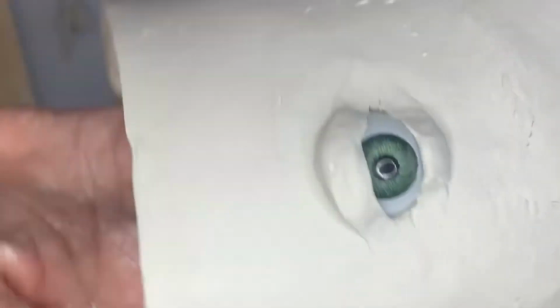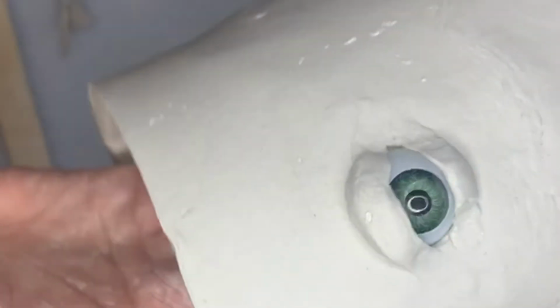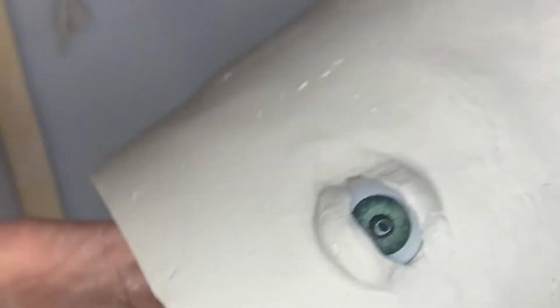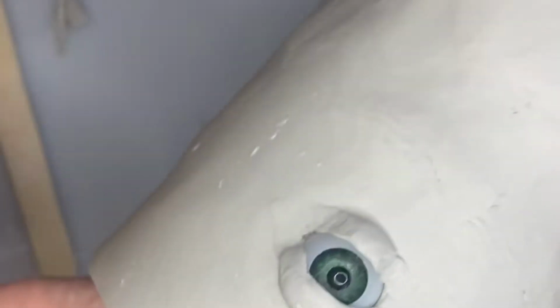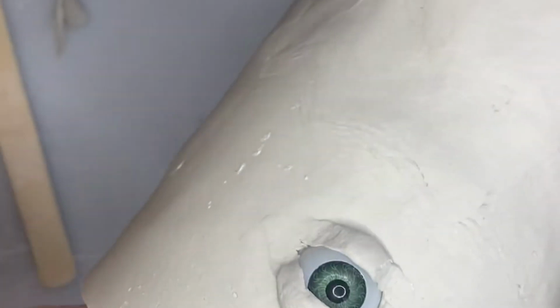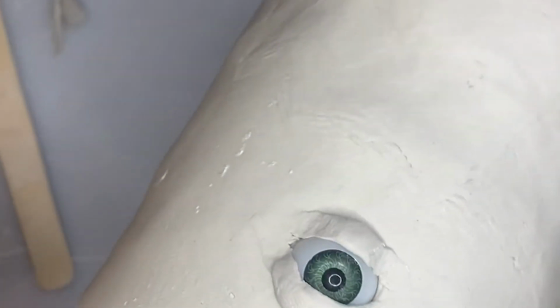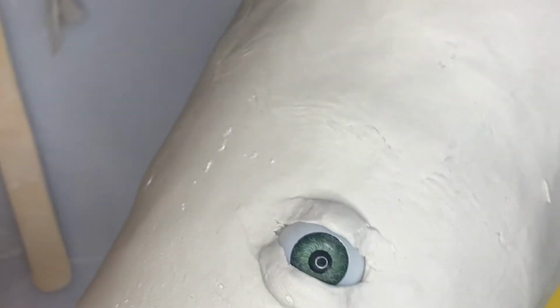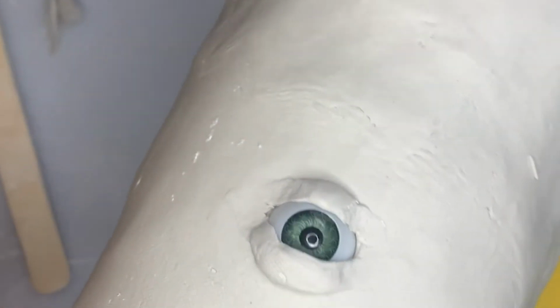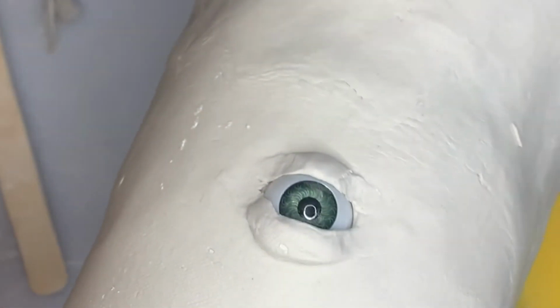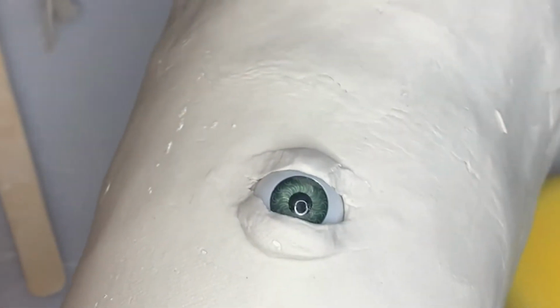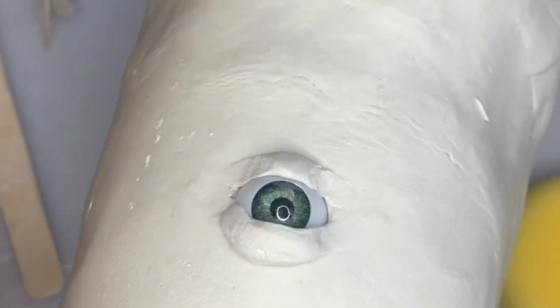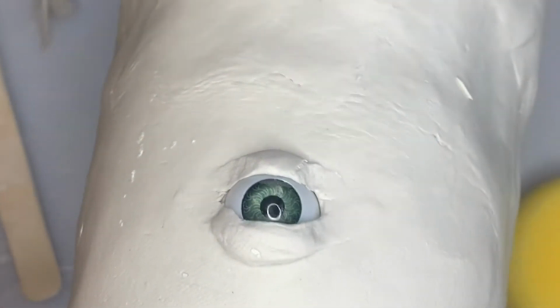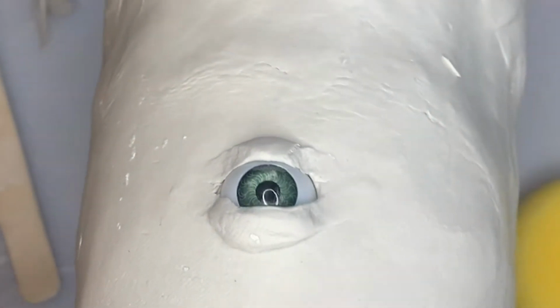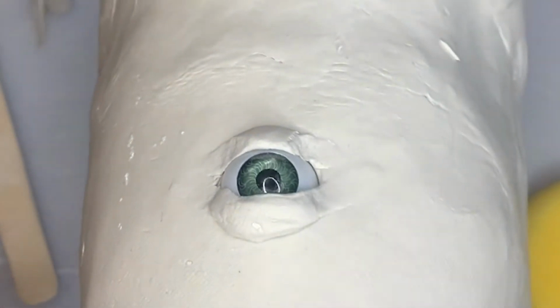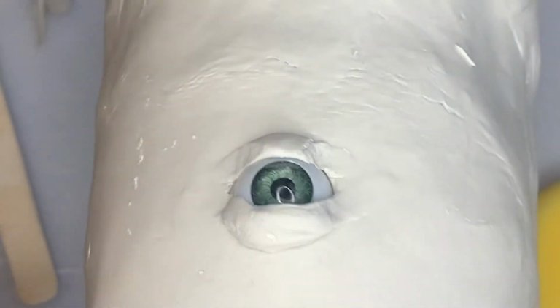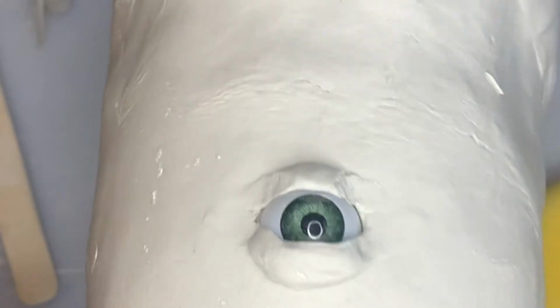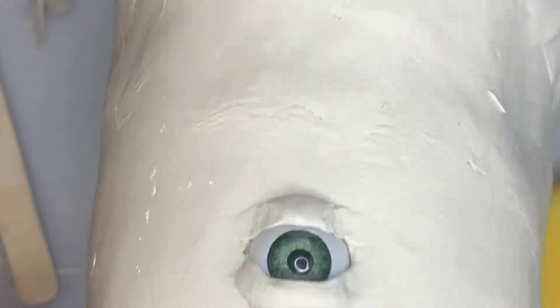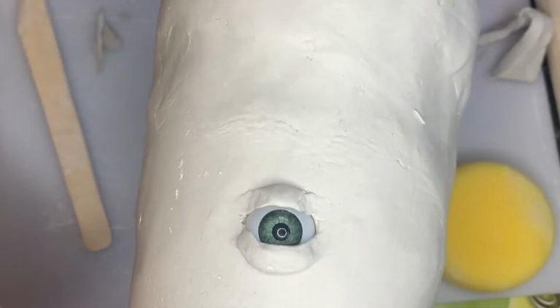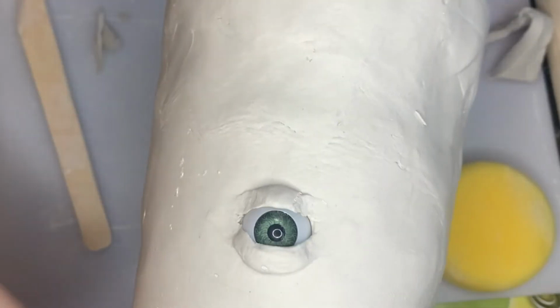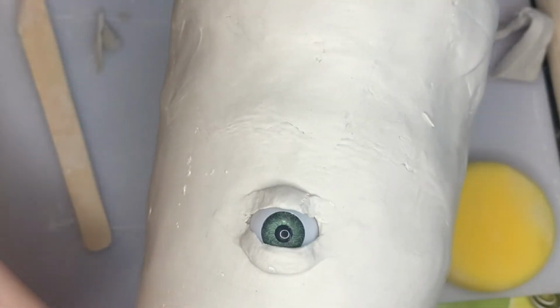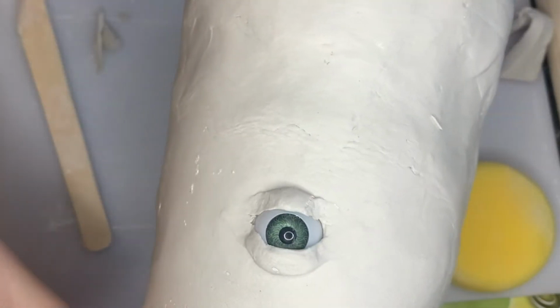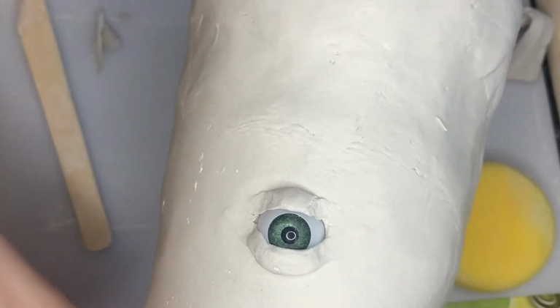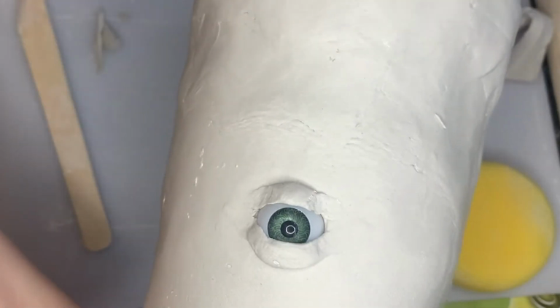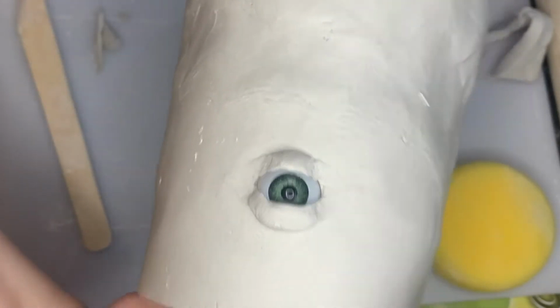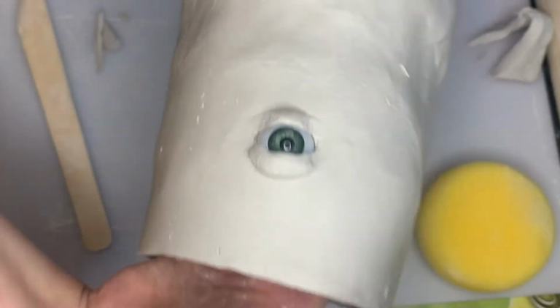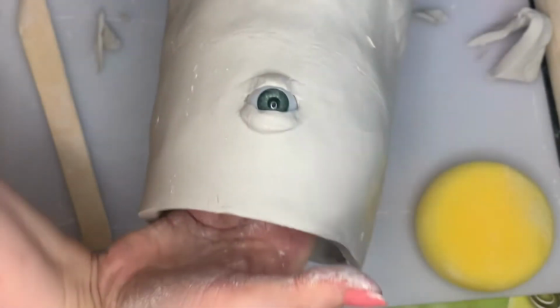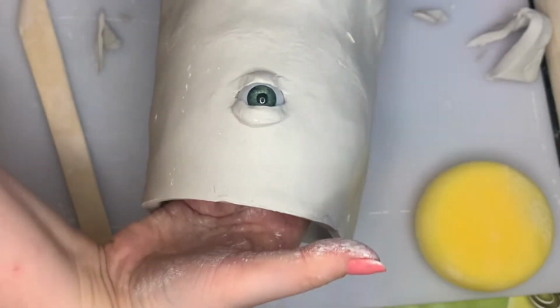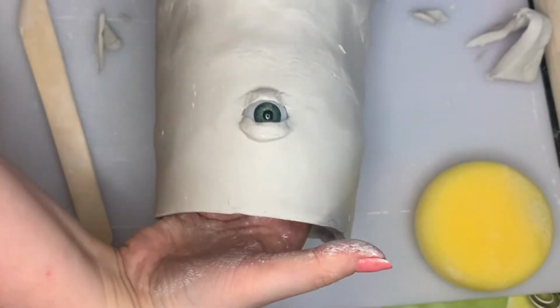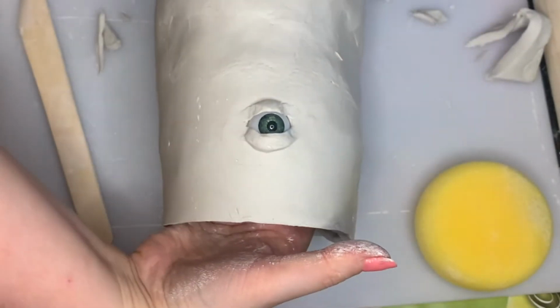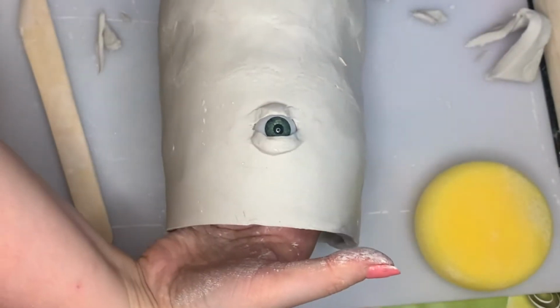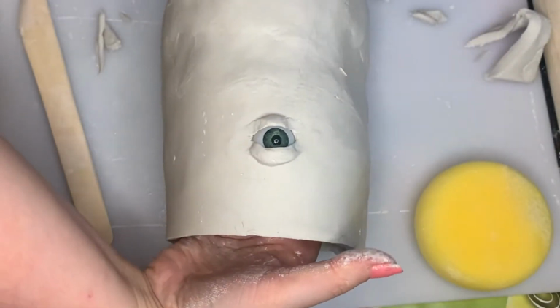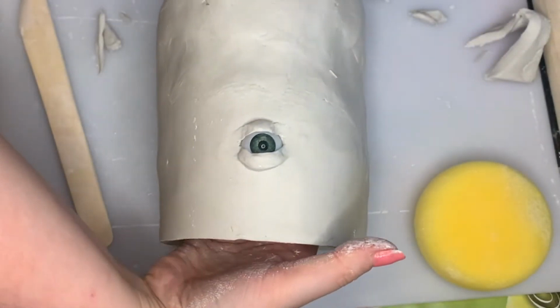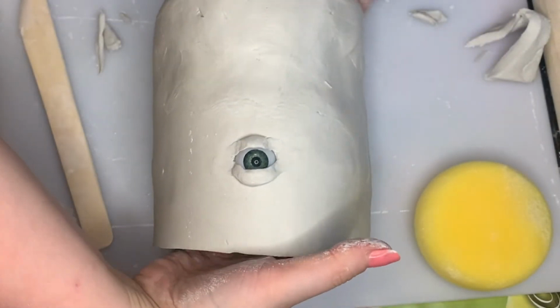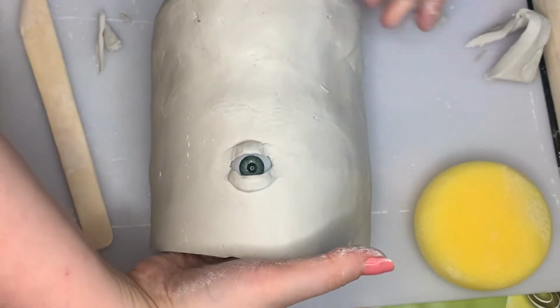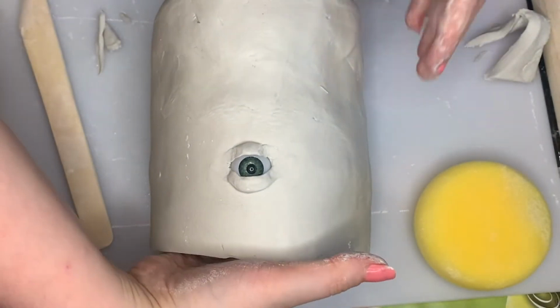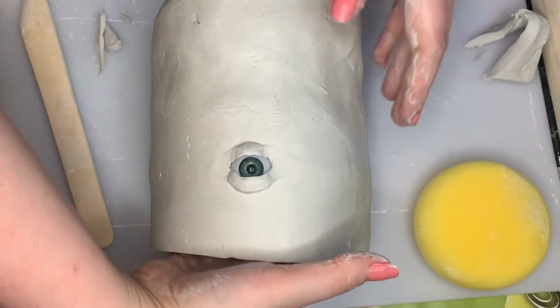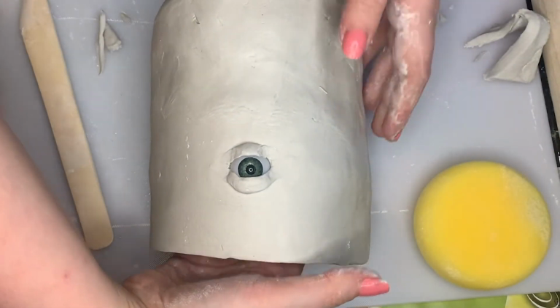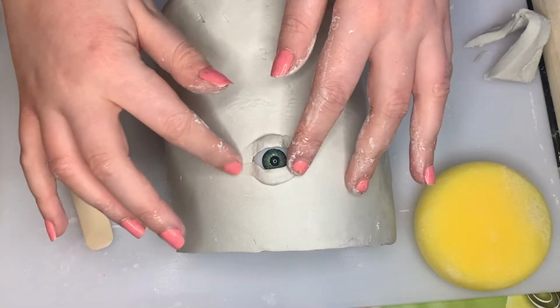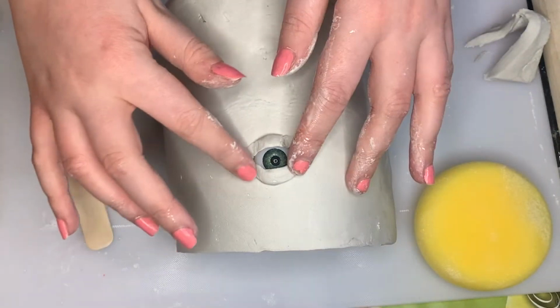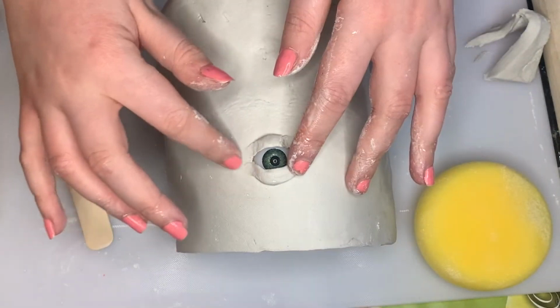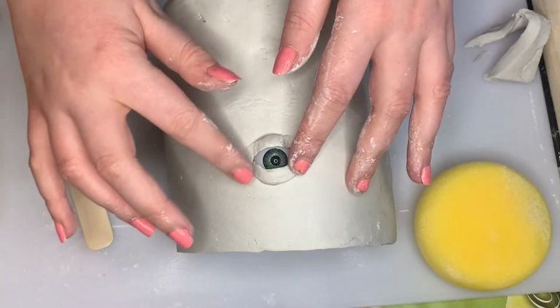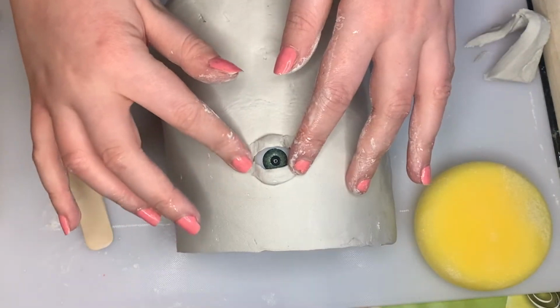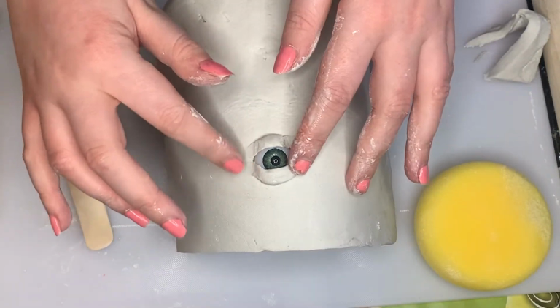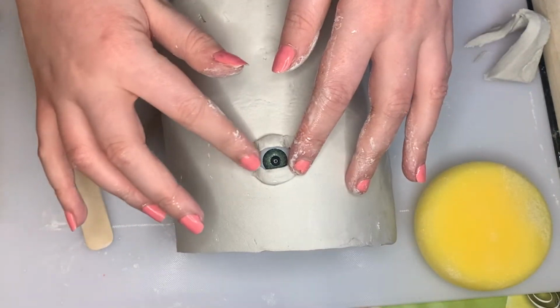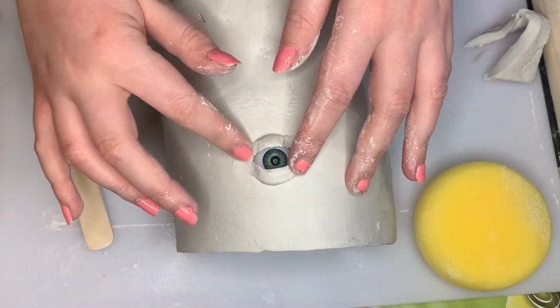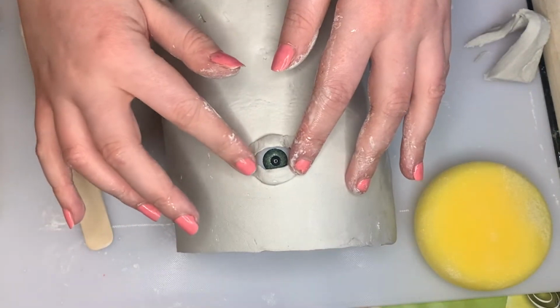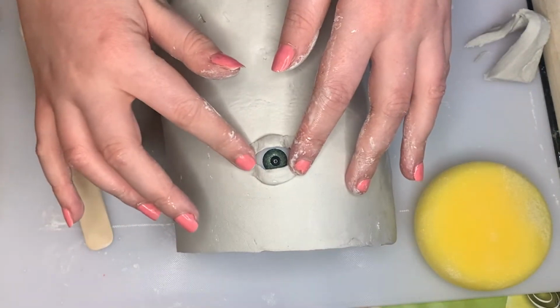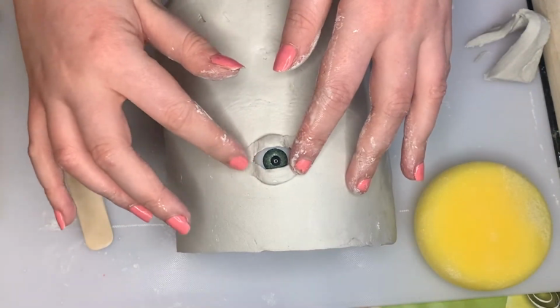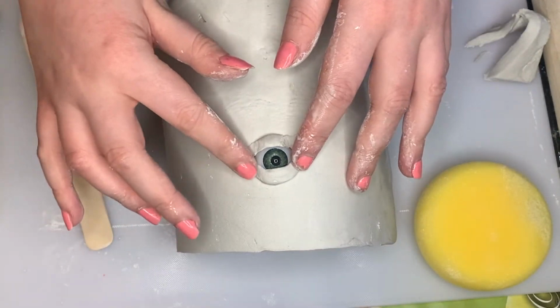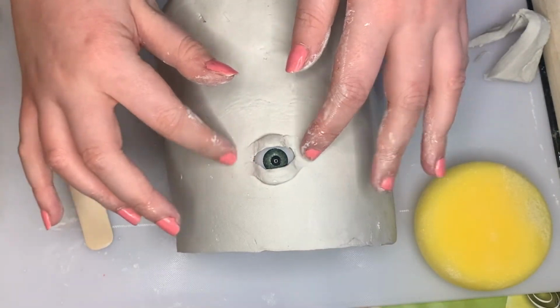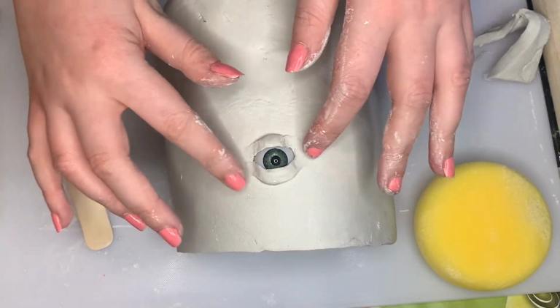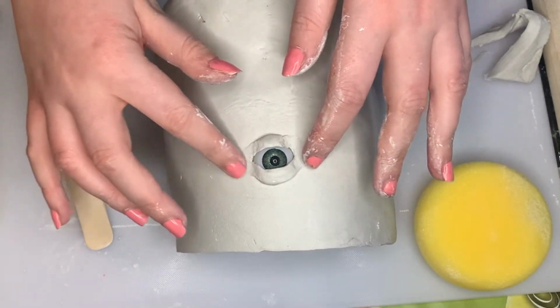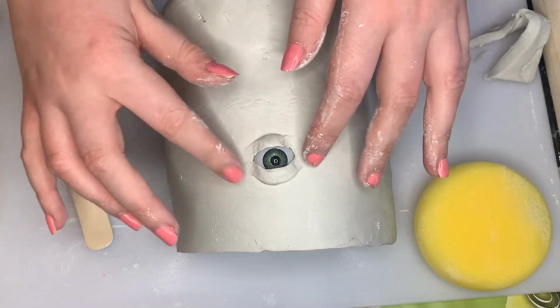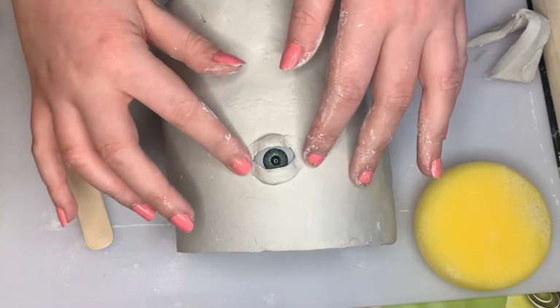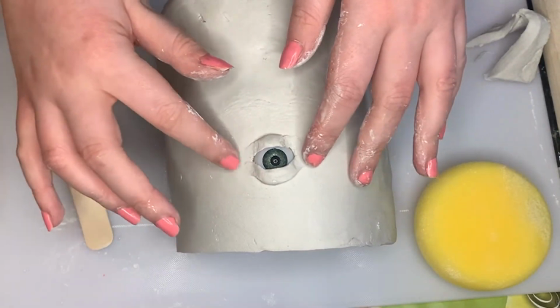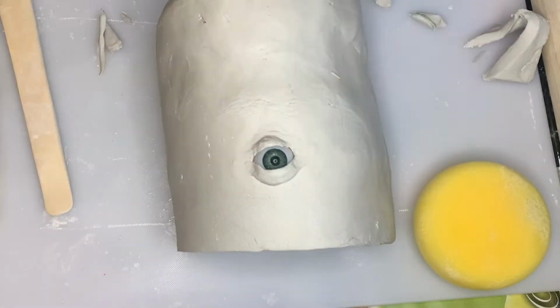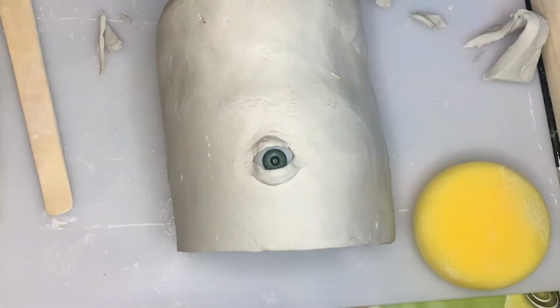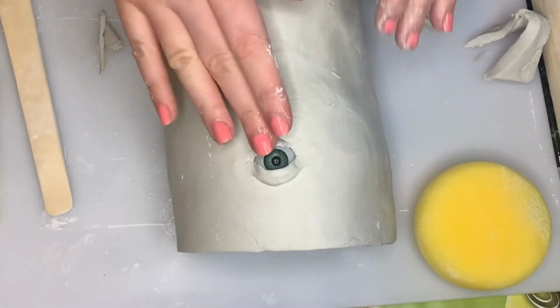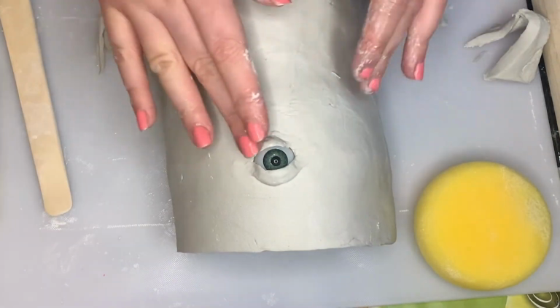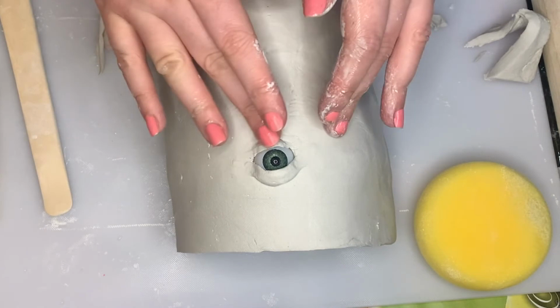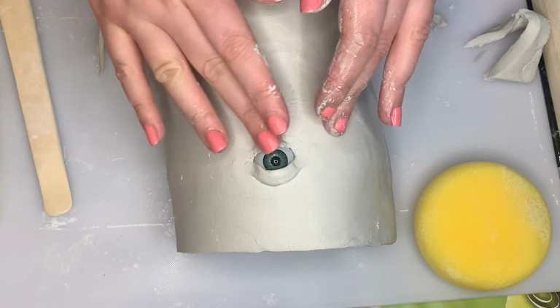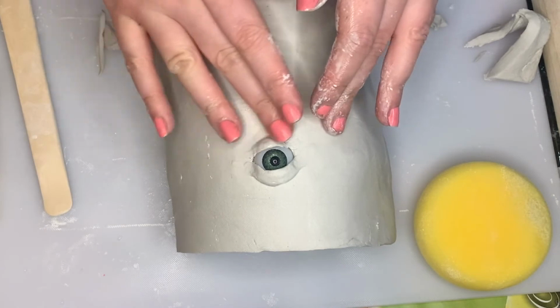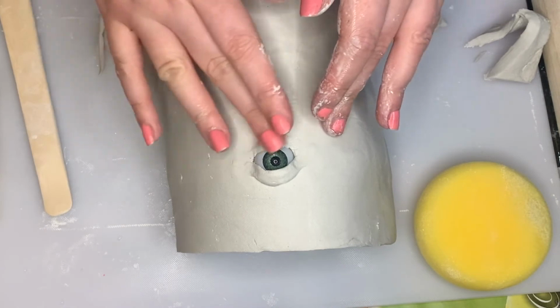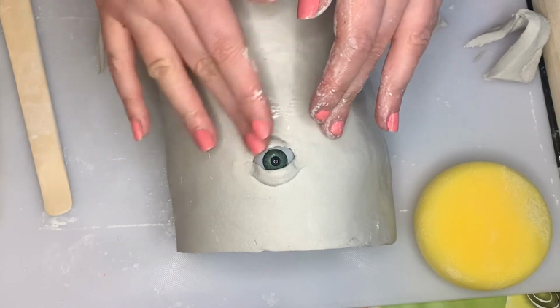You can then just use your fingers or some clay tools to smooth it out, and I'll also use some water as well.